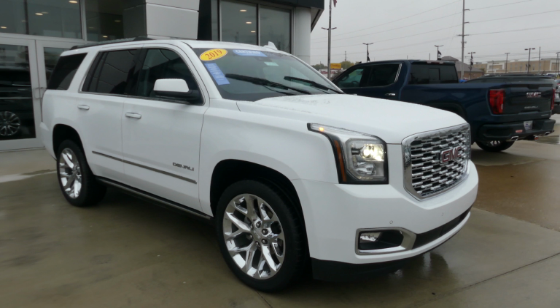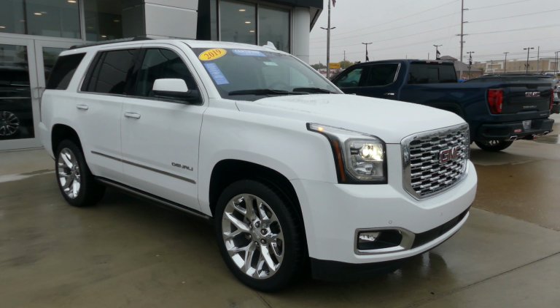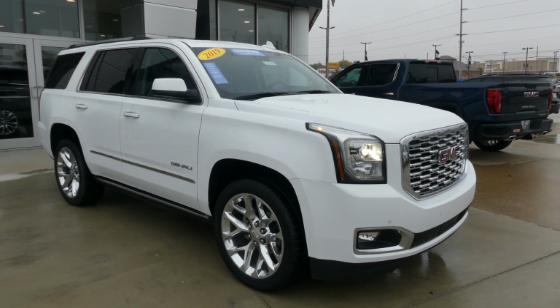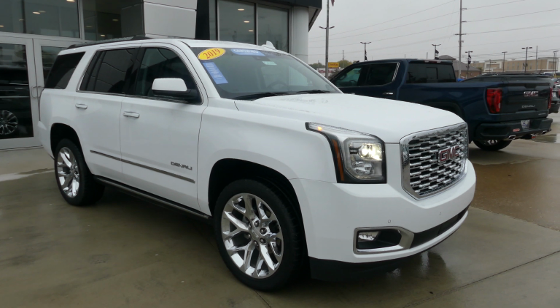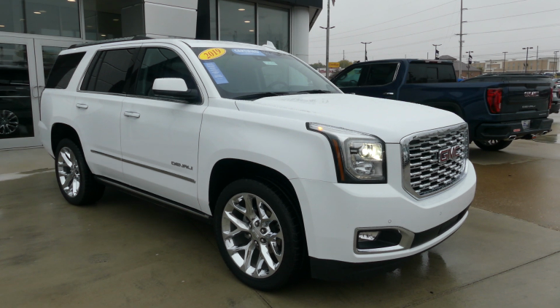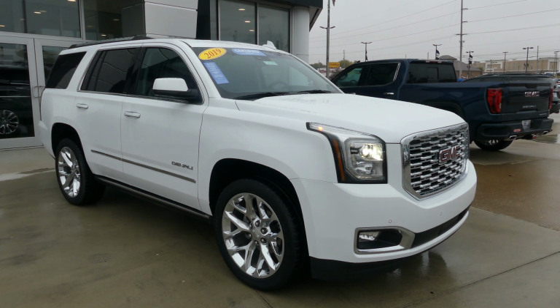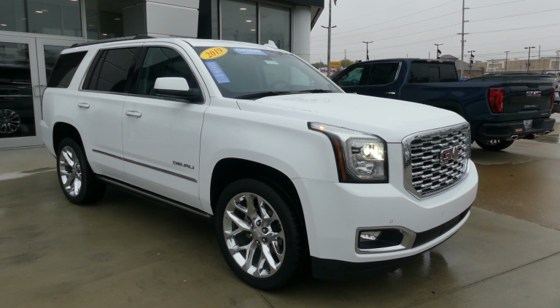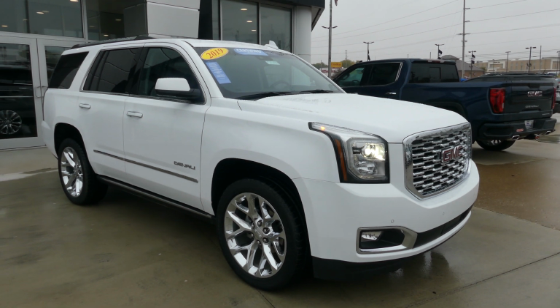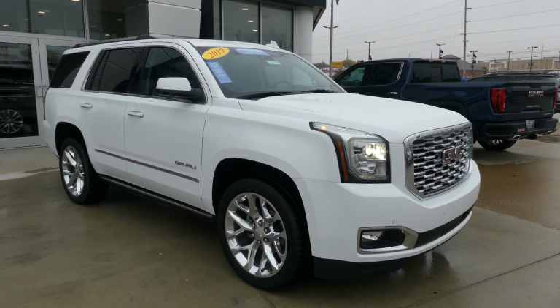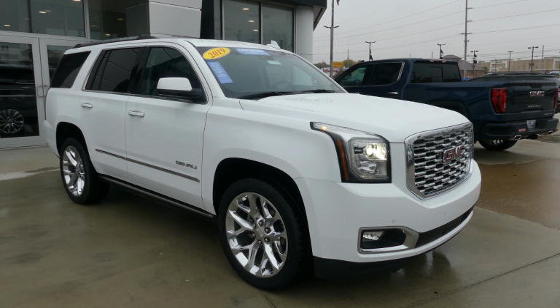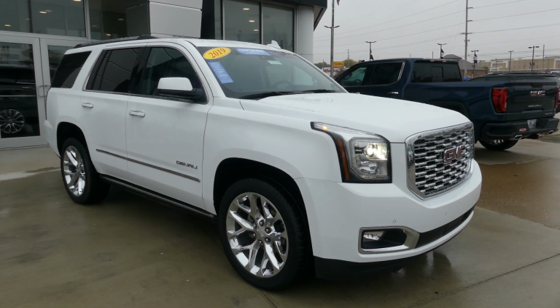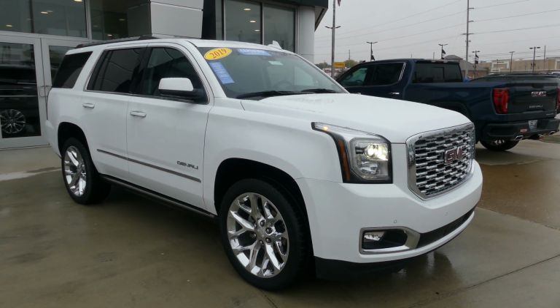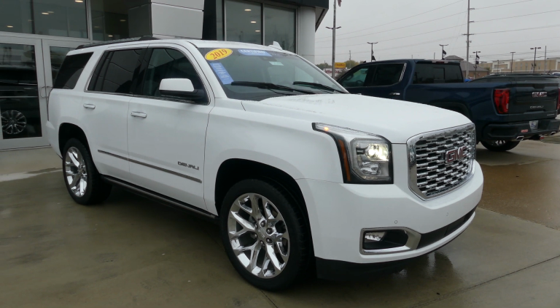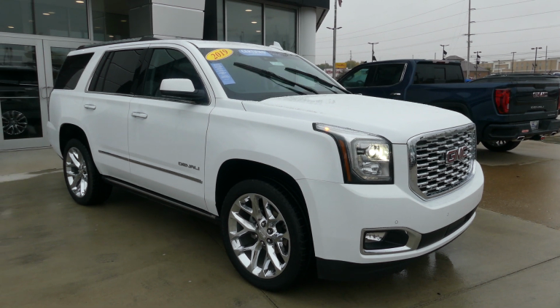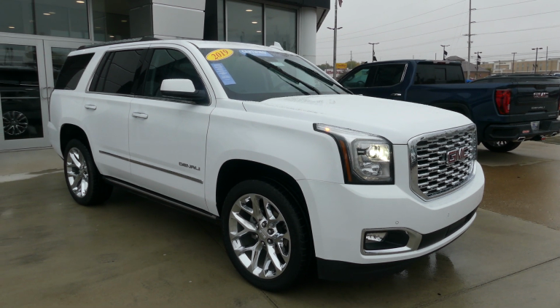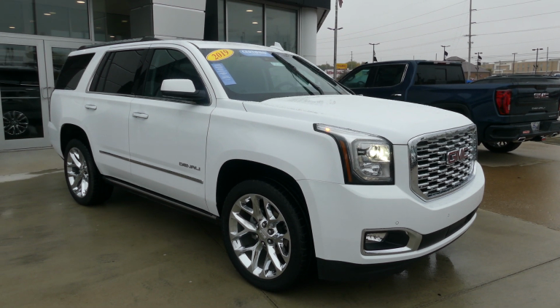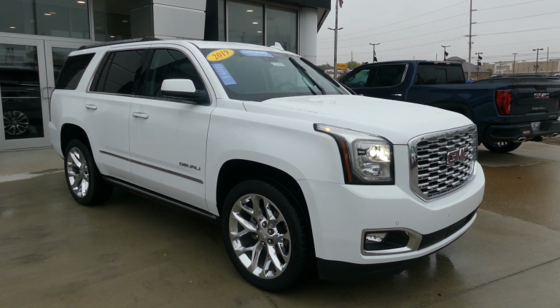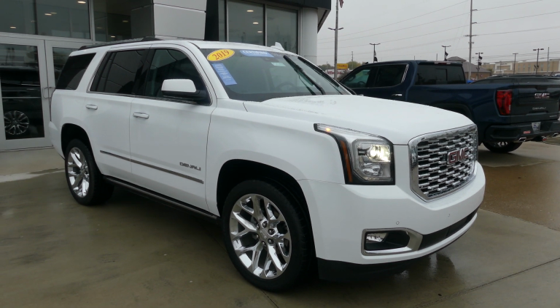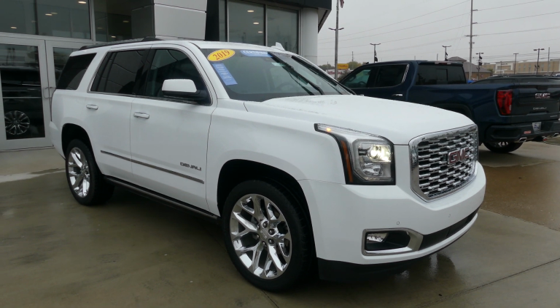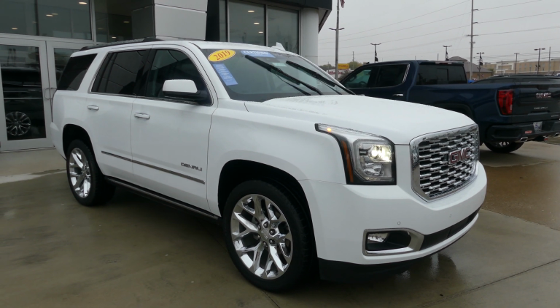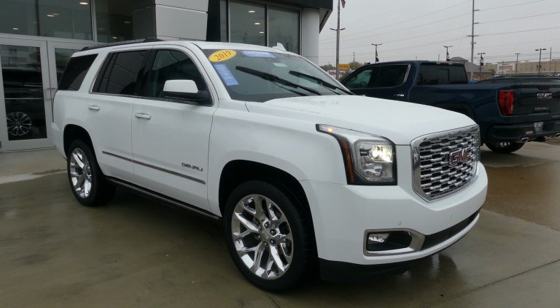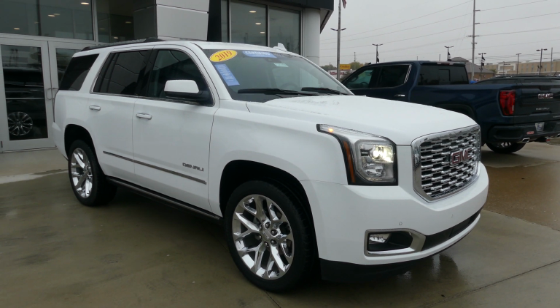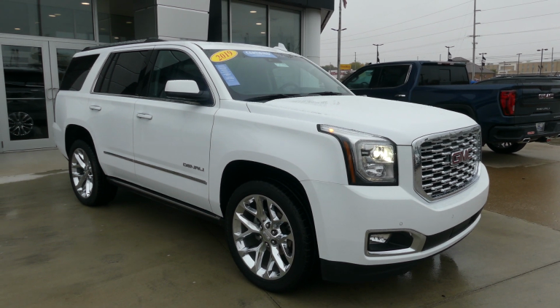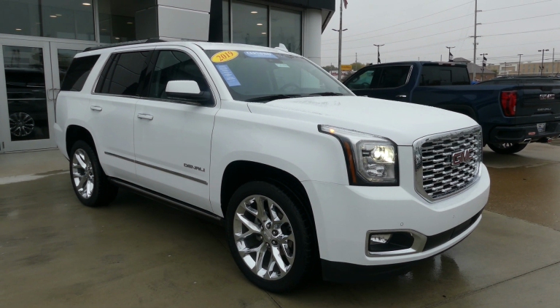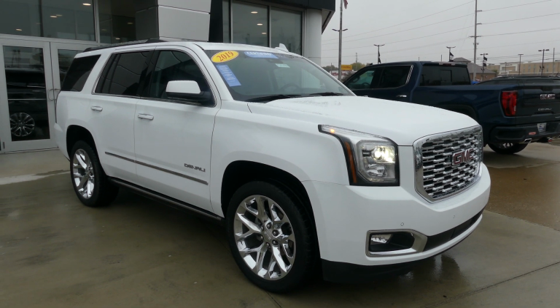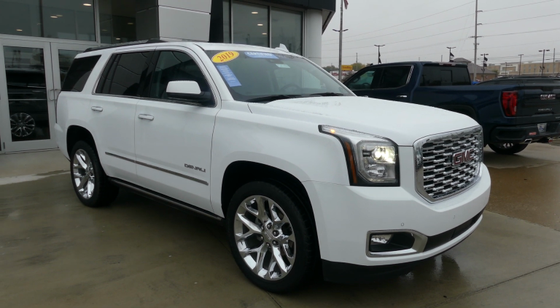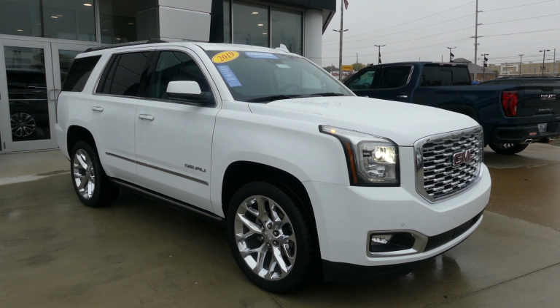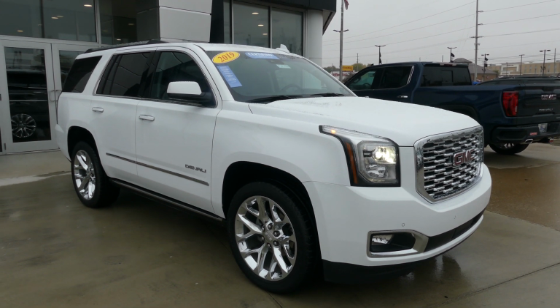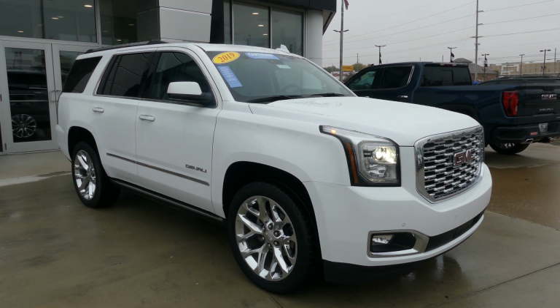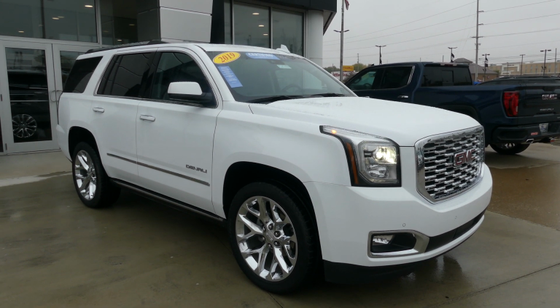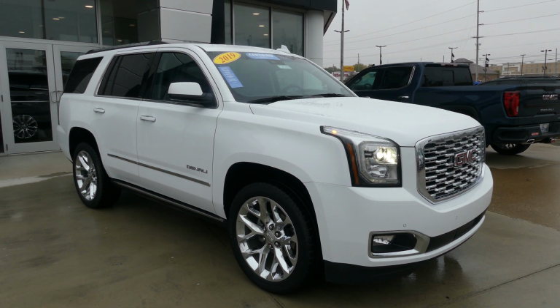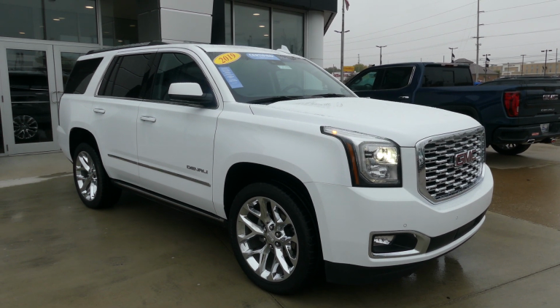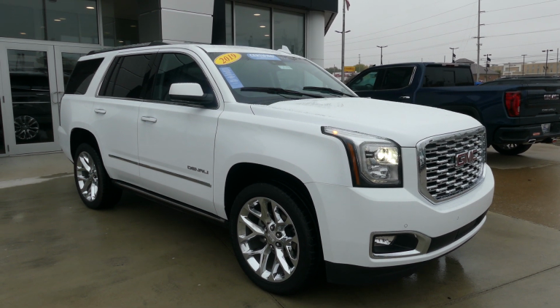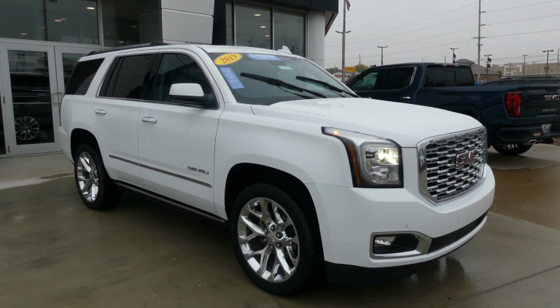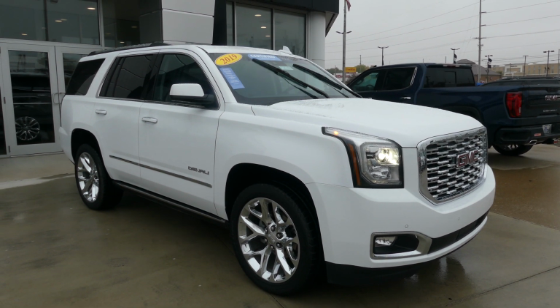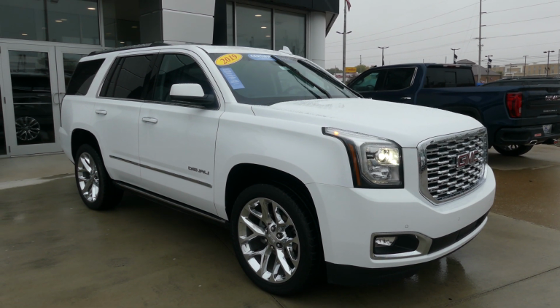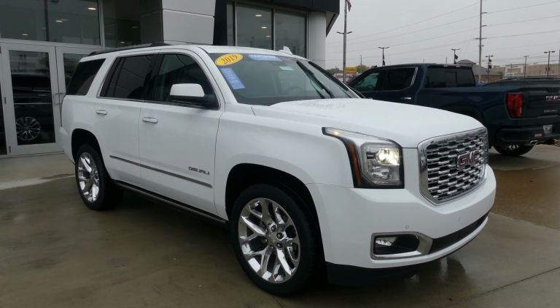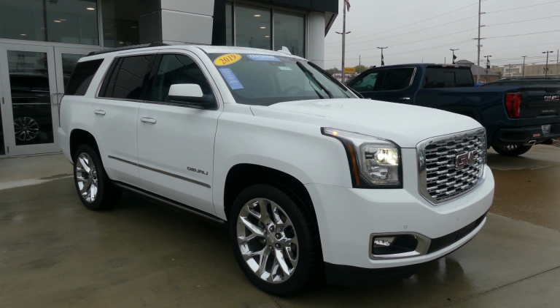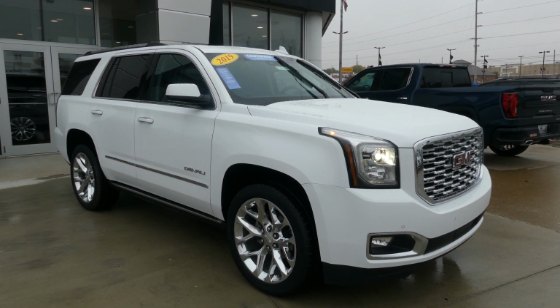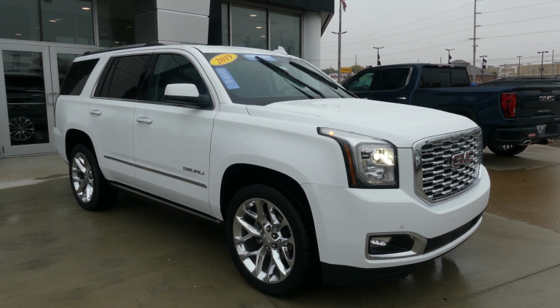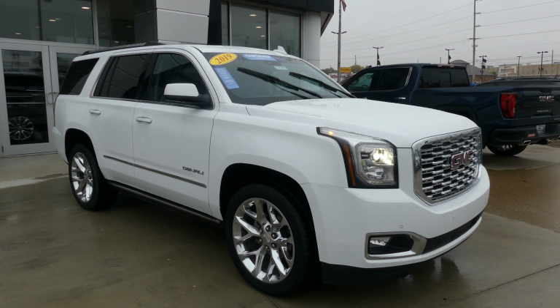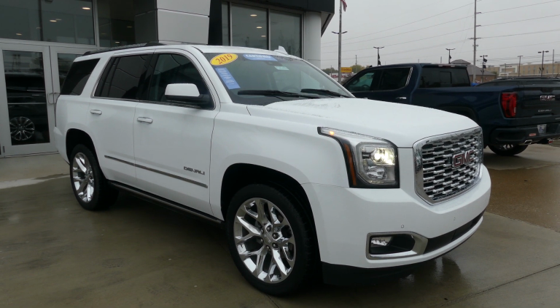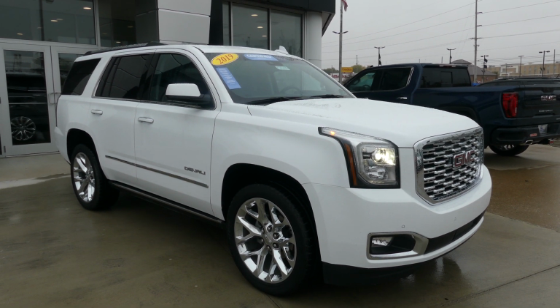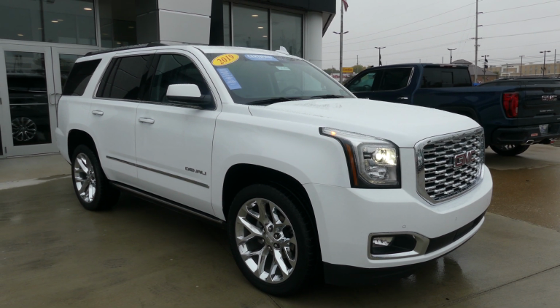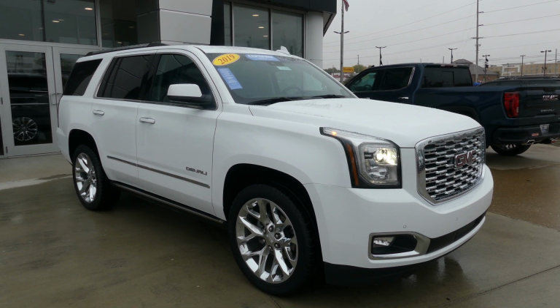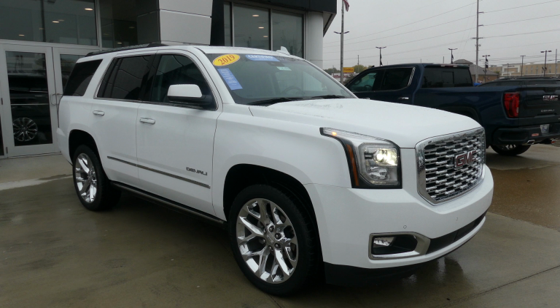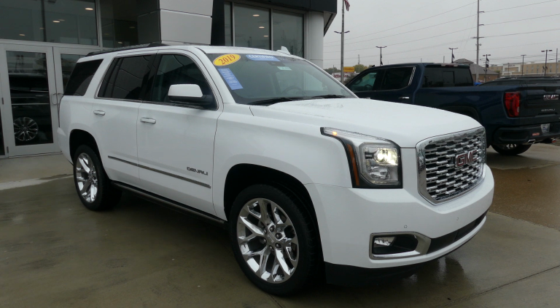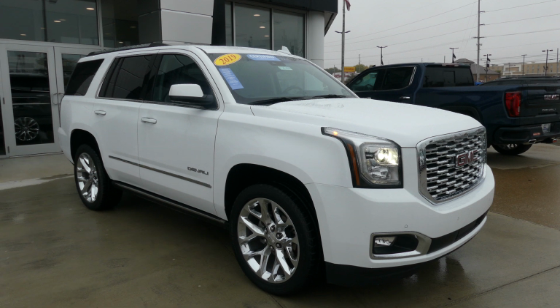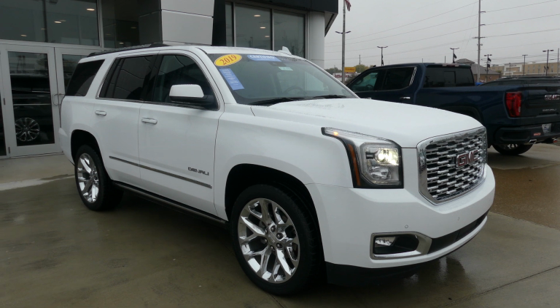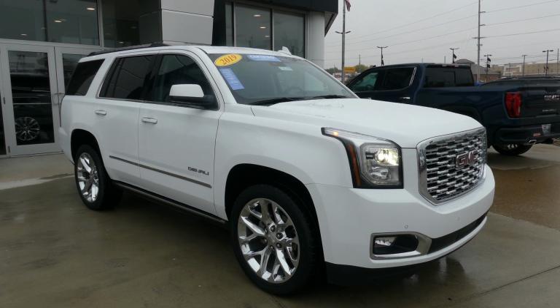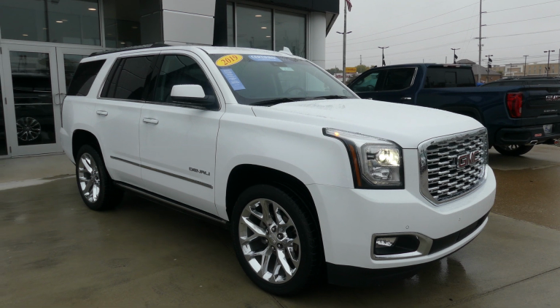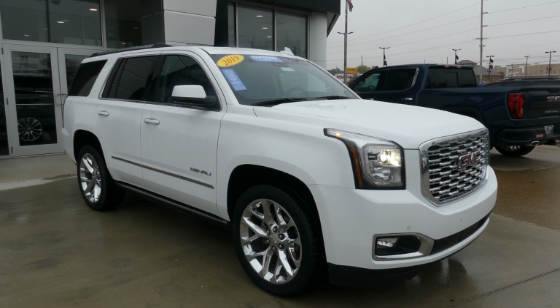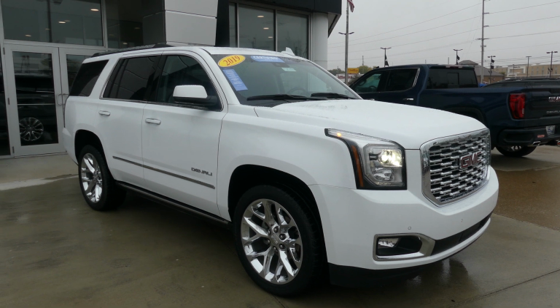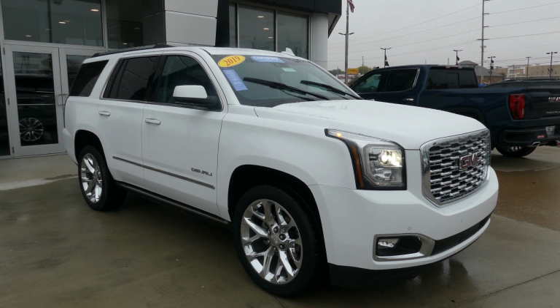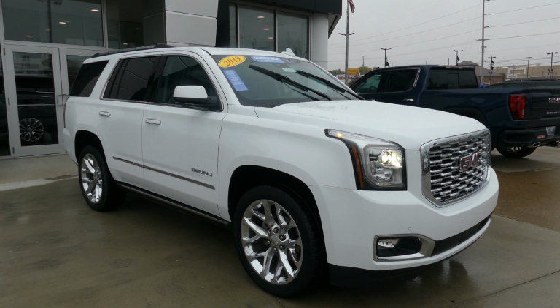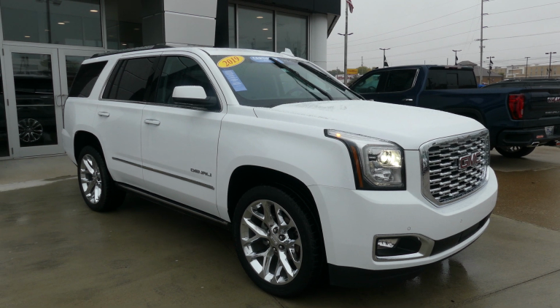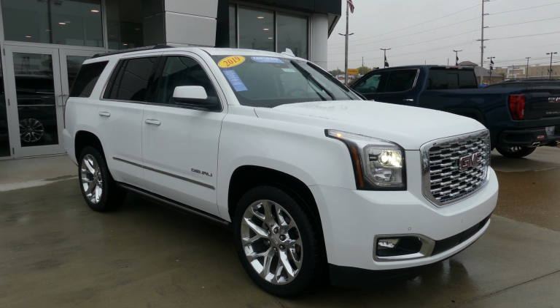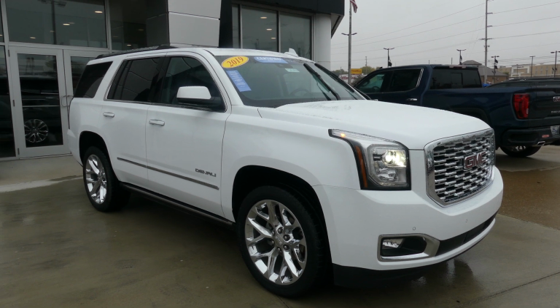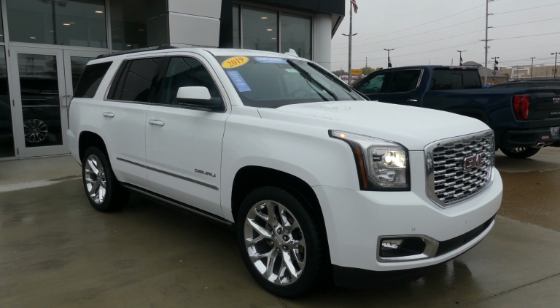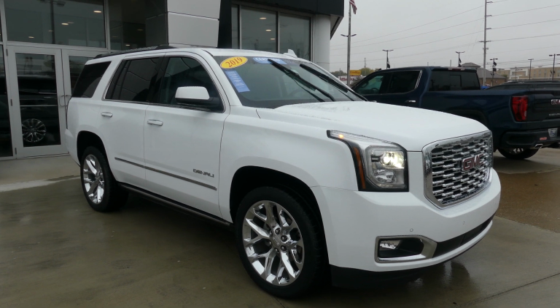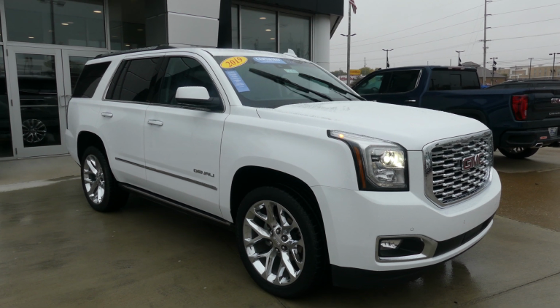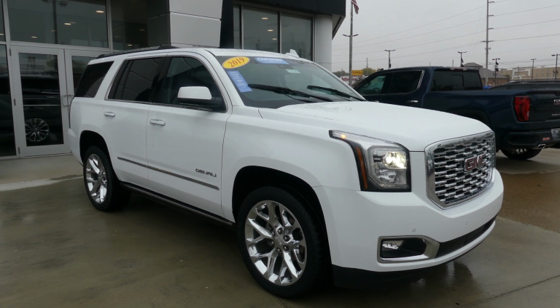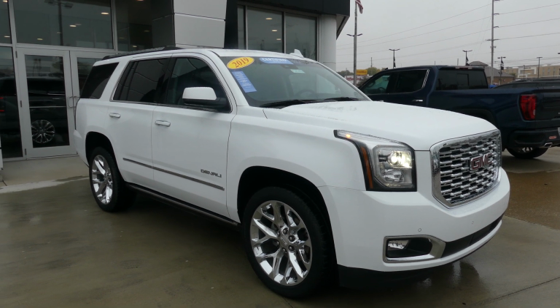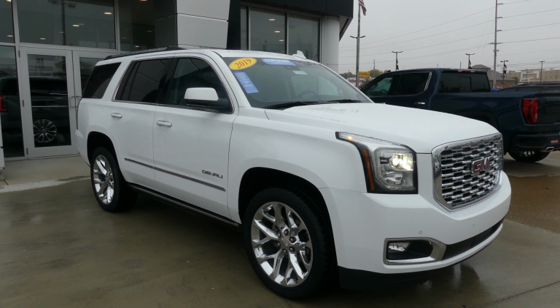Hello and welcome to a Blur Buick GMC online showroom. Today we're gonna have a quick look at this 2019 GMC Yukon.